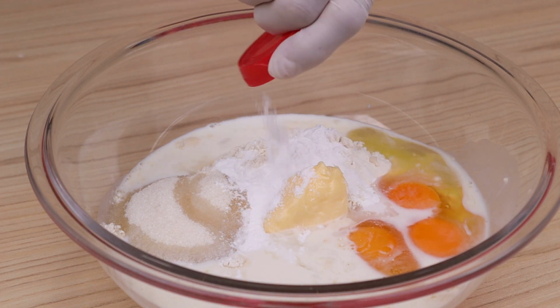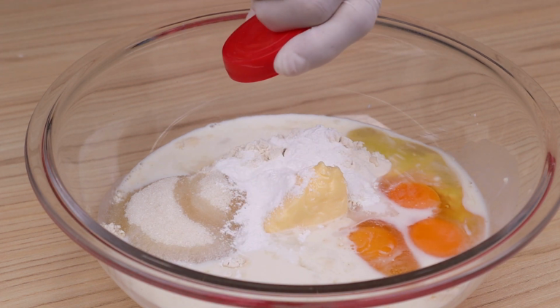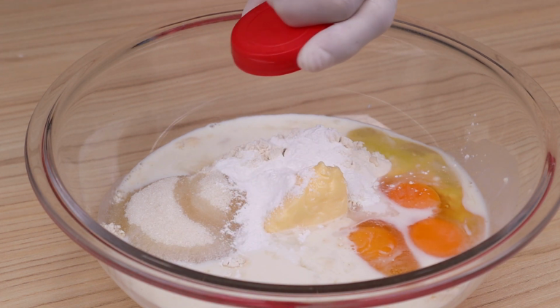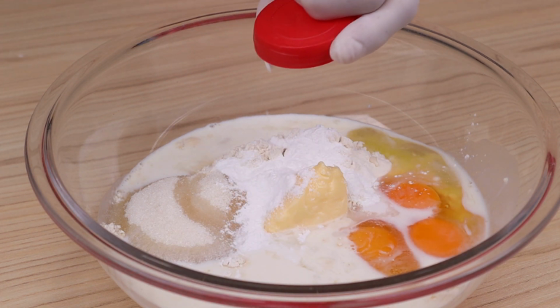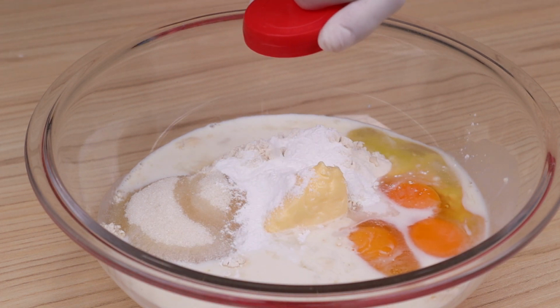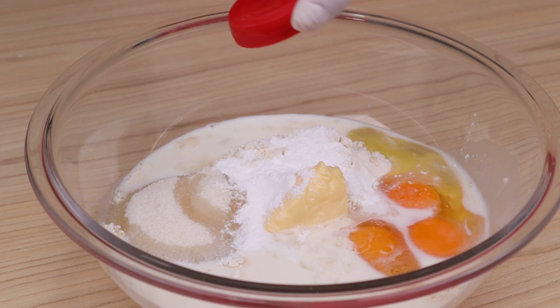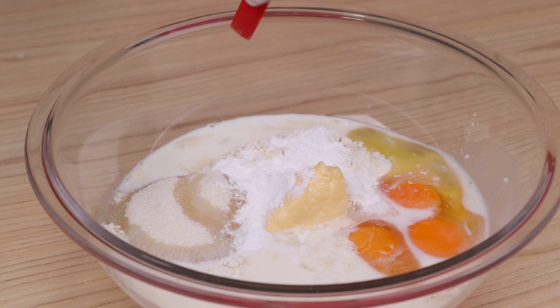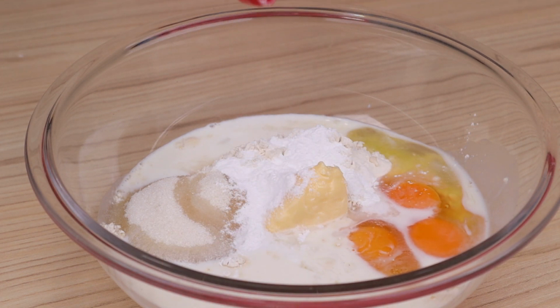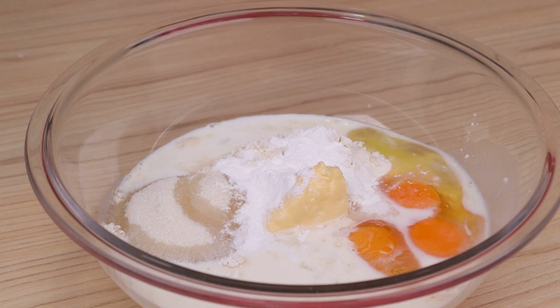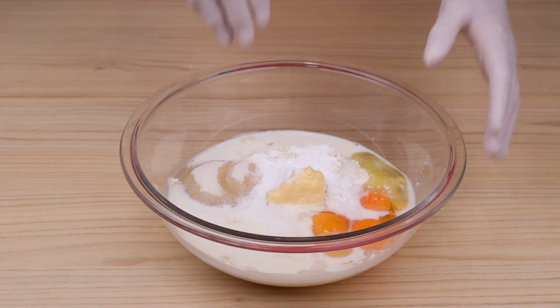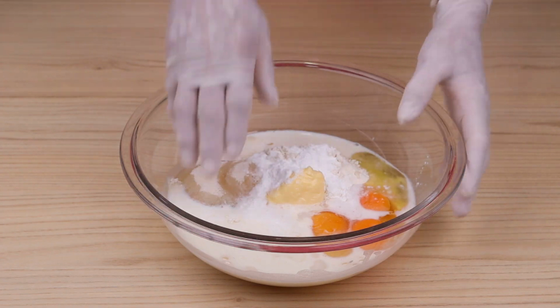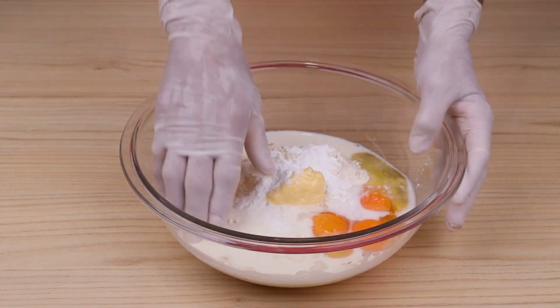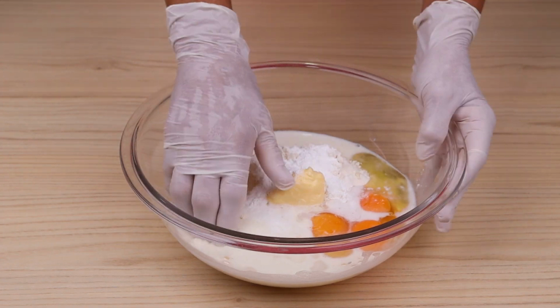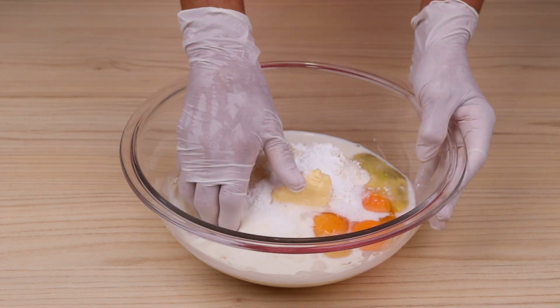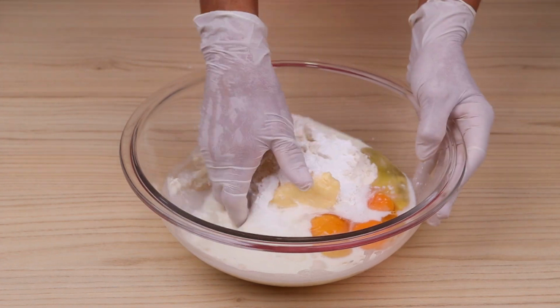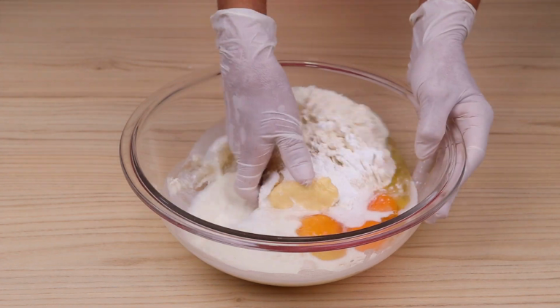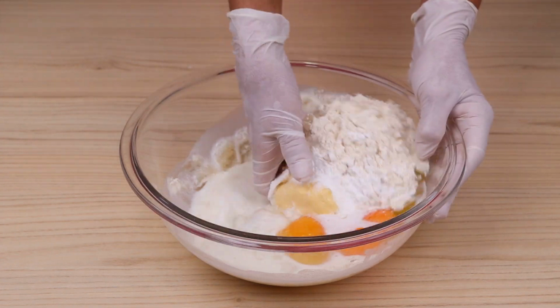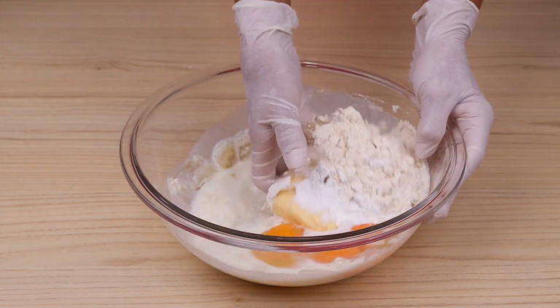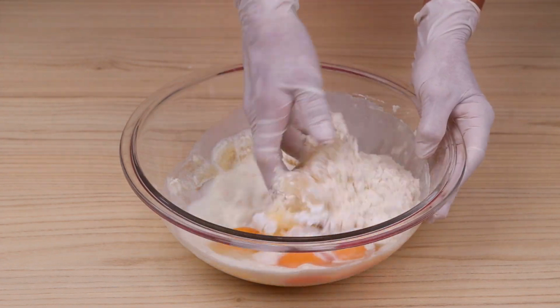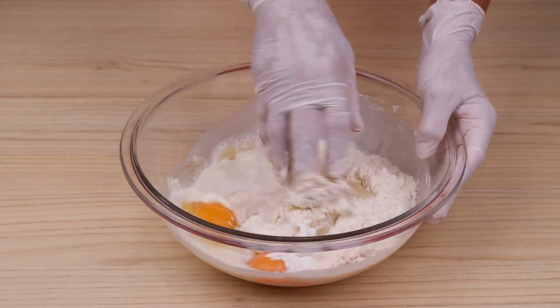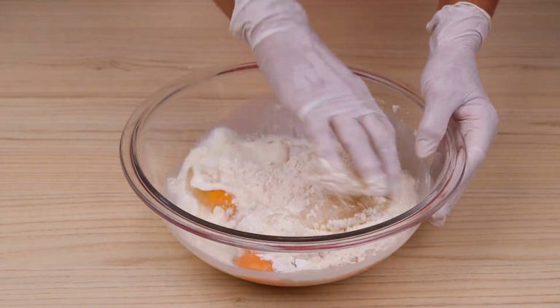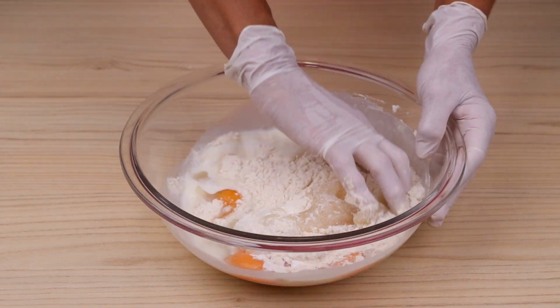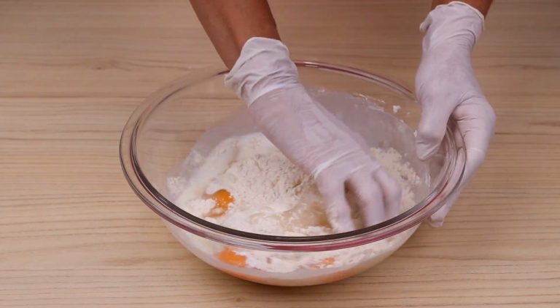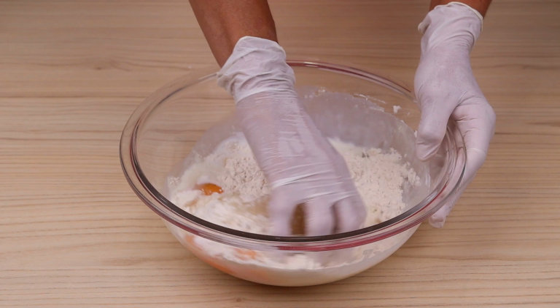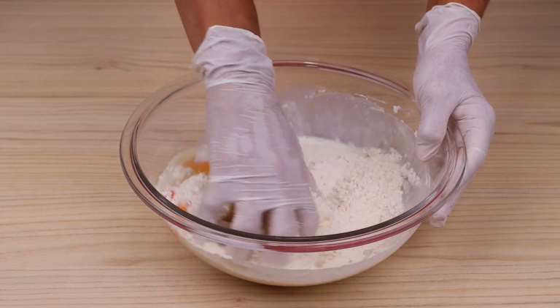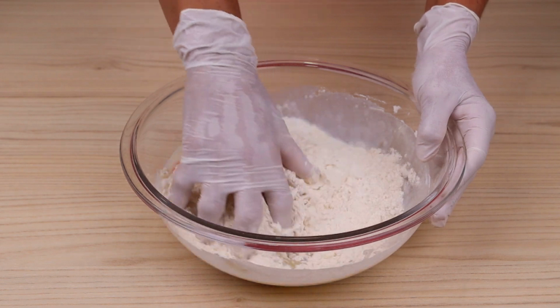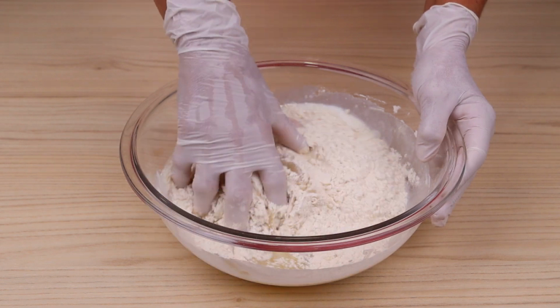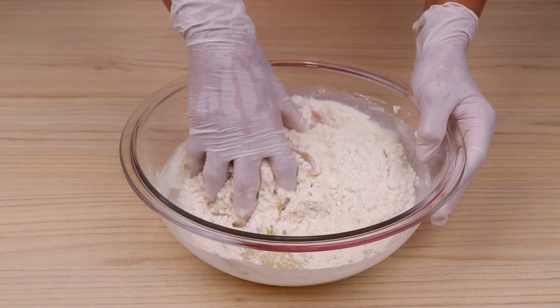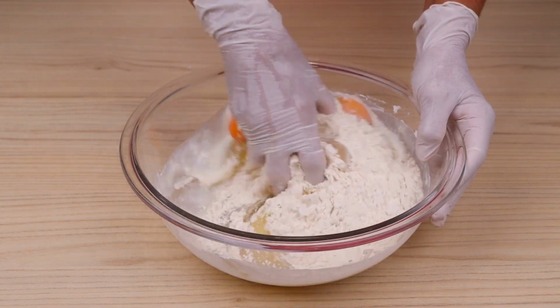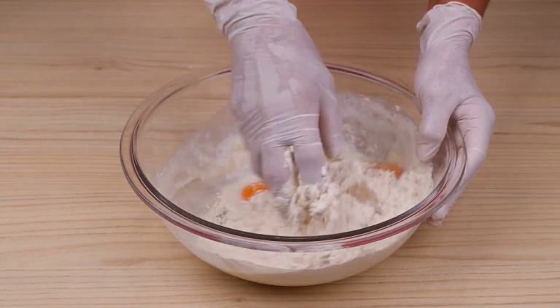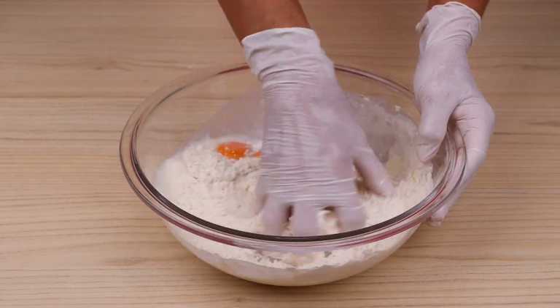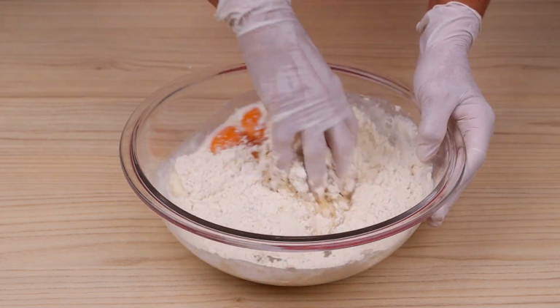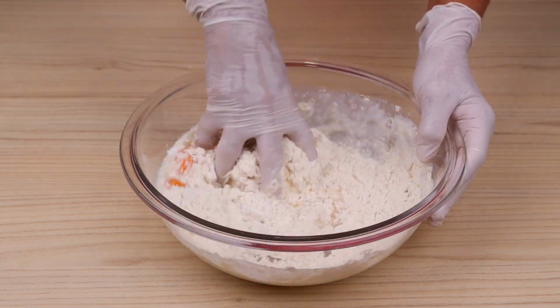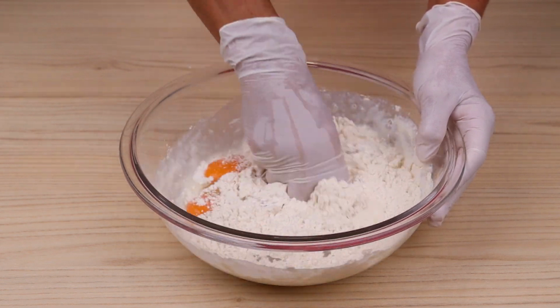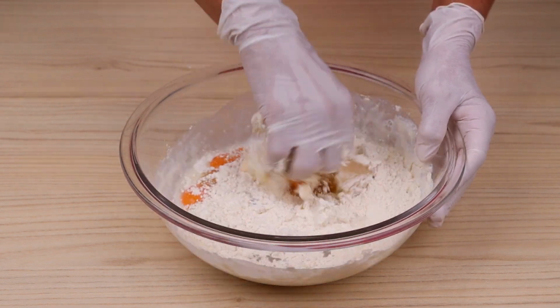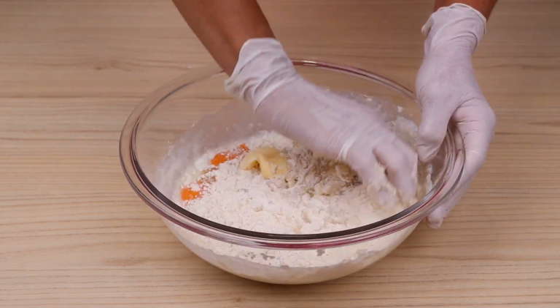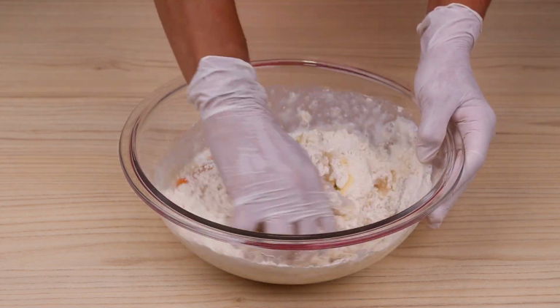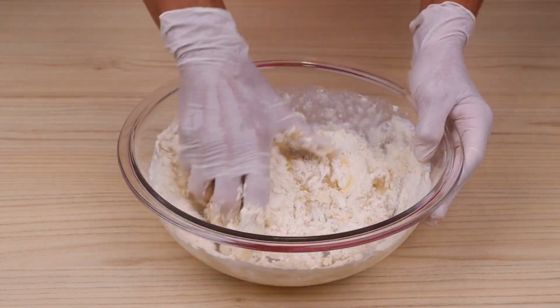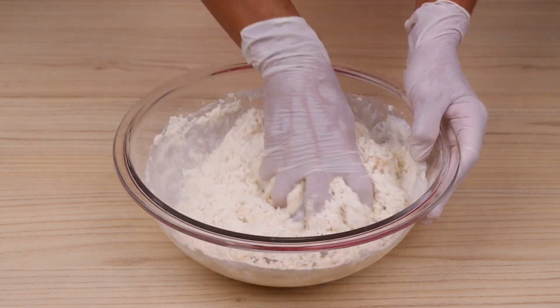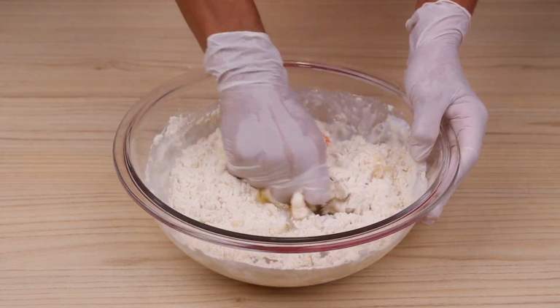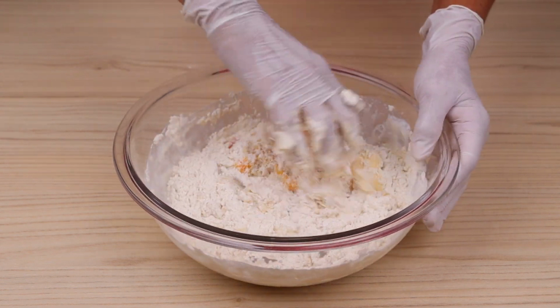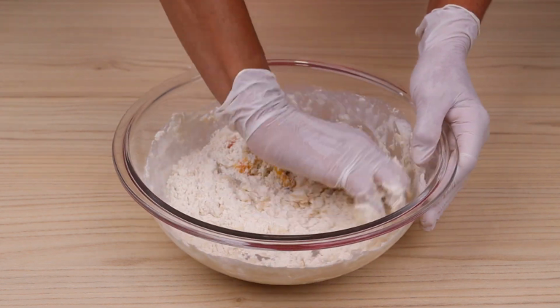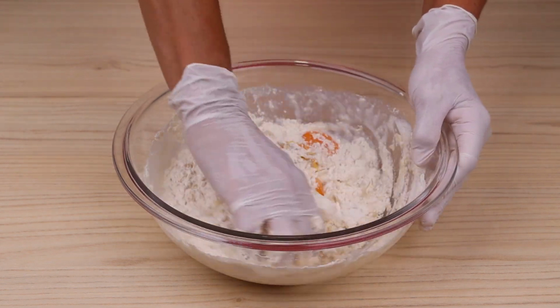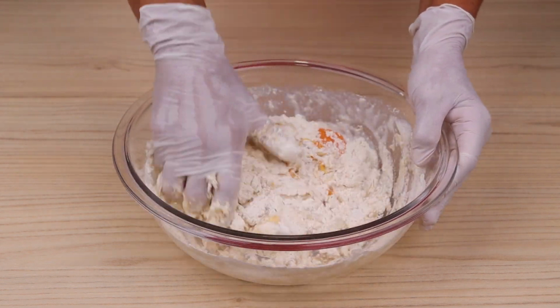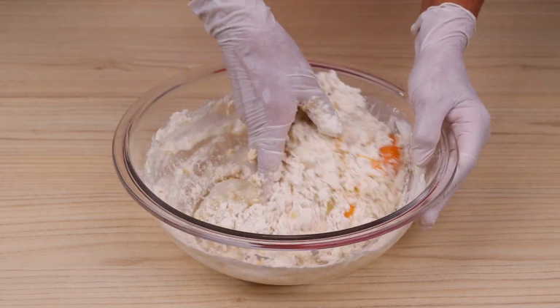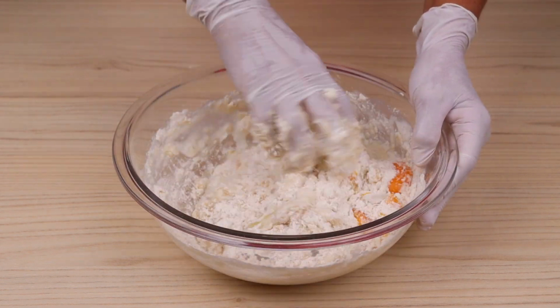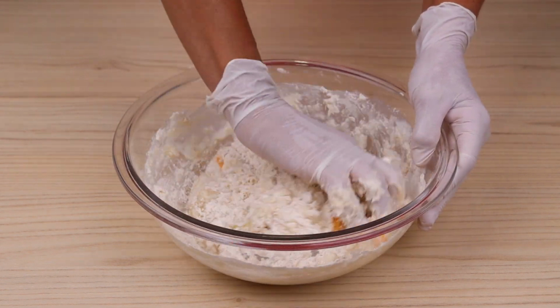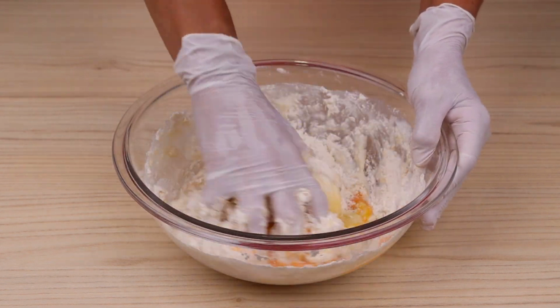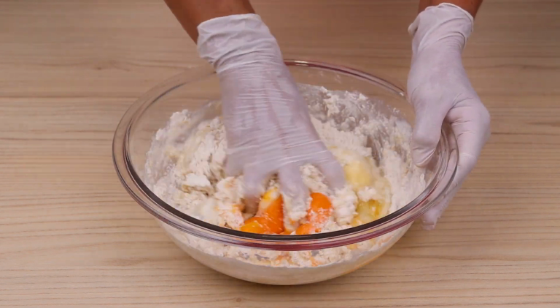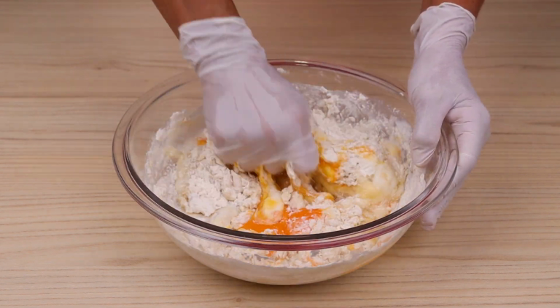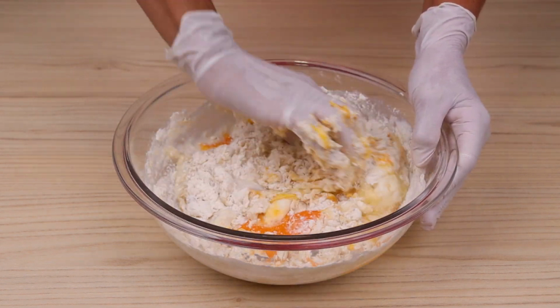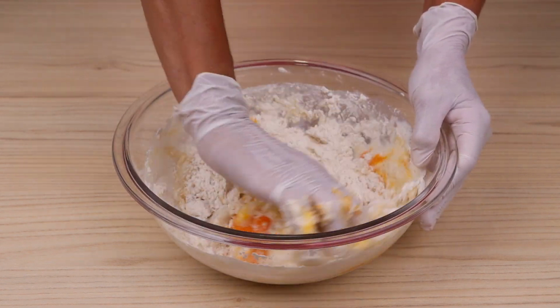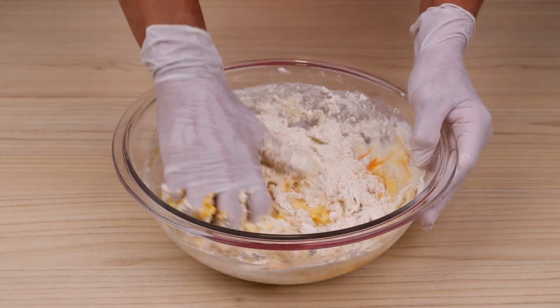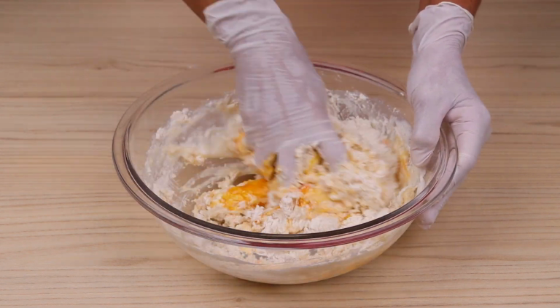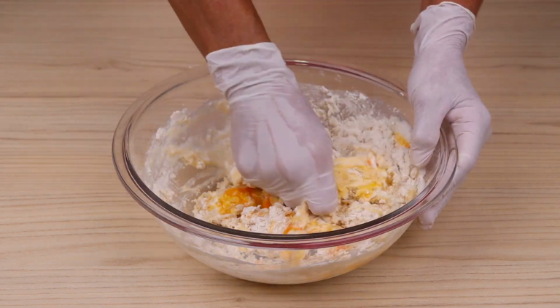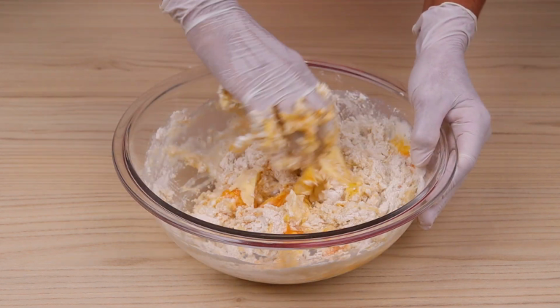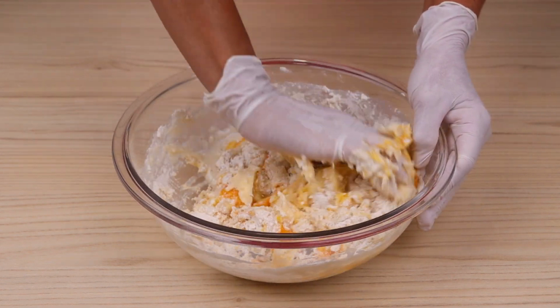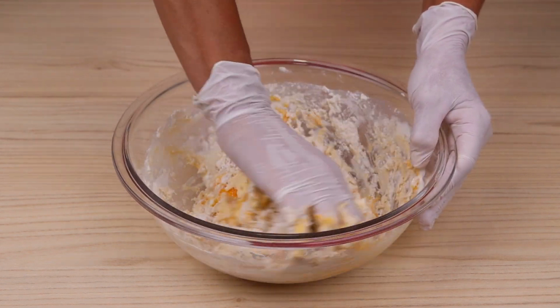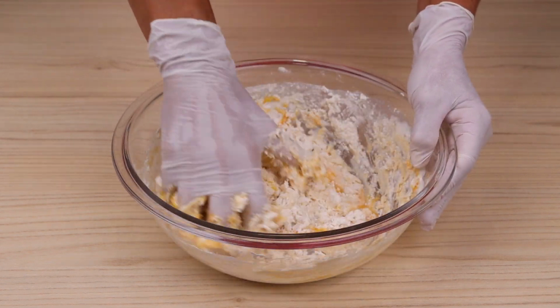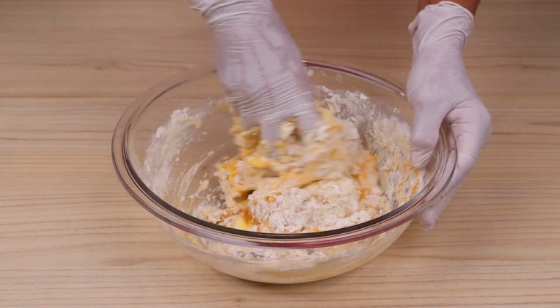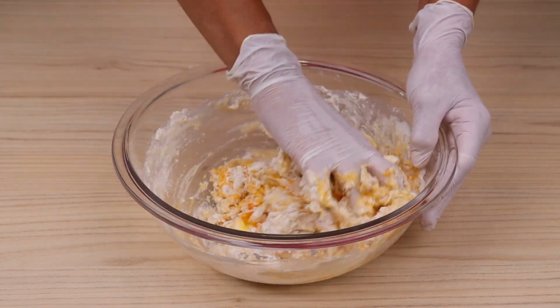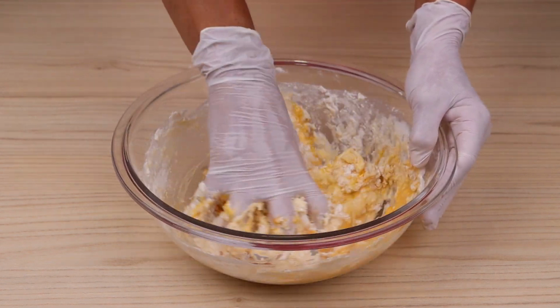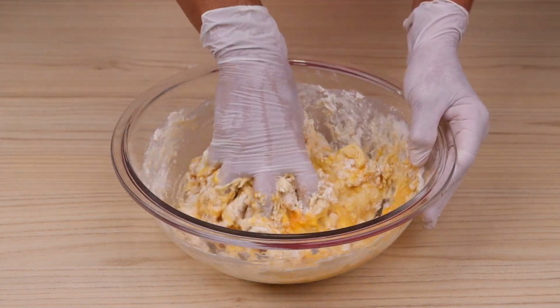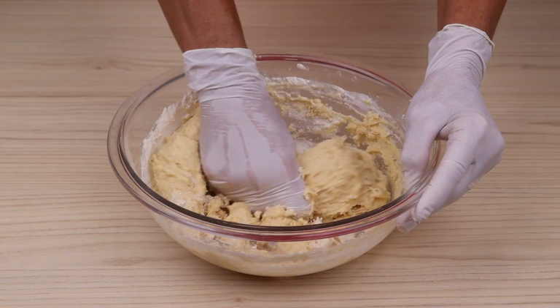I hope you are enjoying this delicious recipe. Don't forget to share it with your friends — by doing so, you will be helping us reach even further.